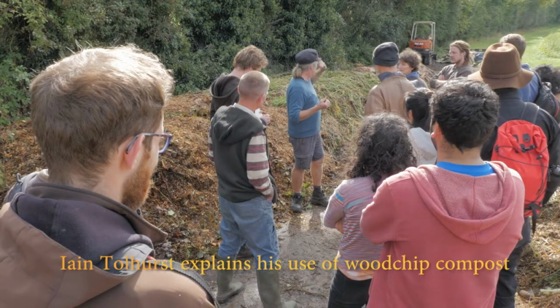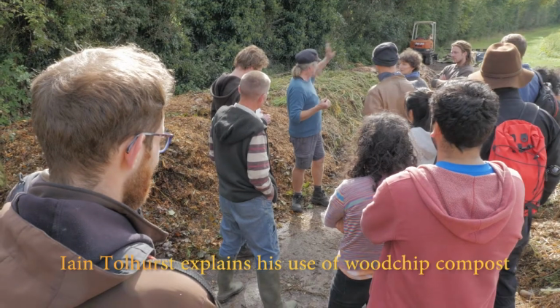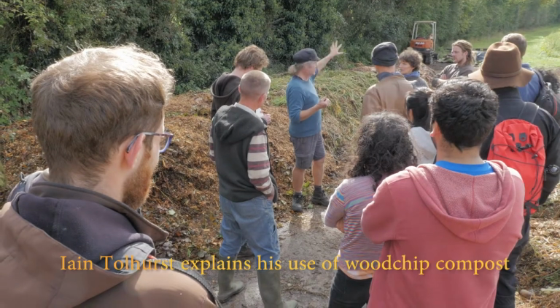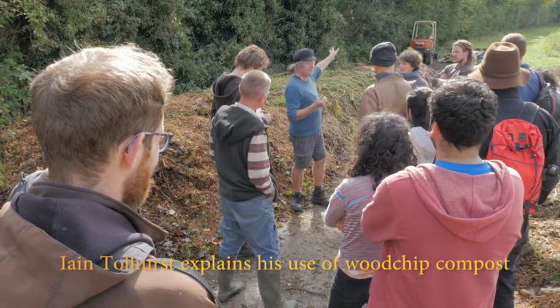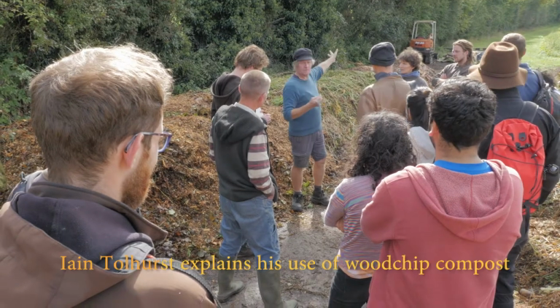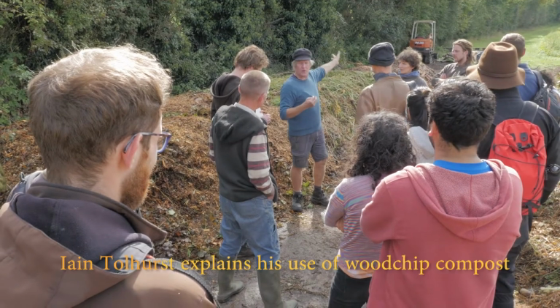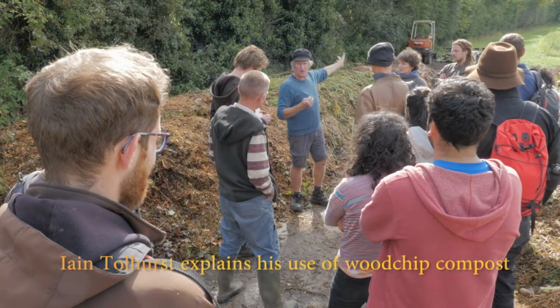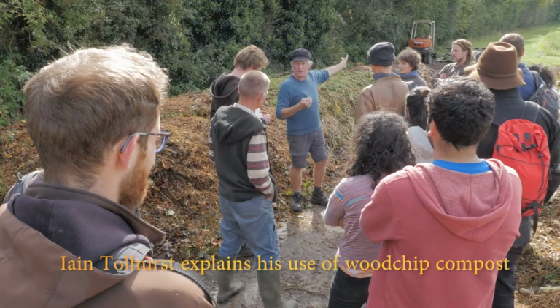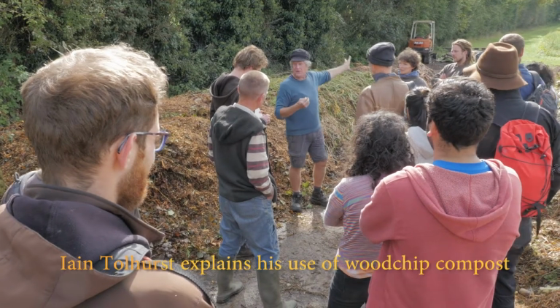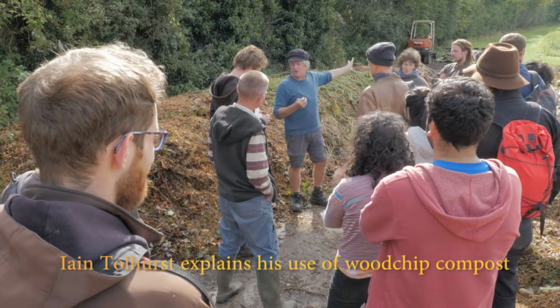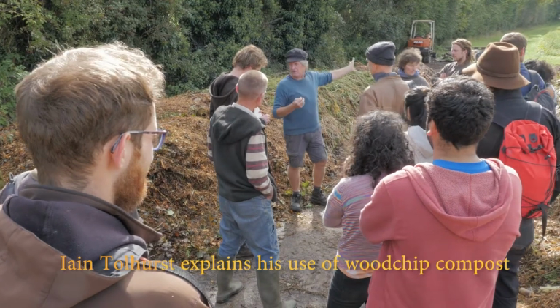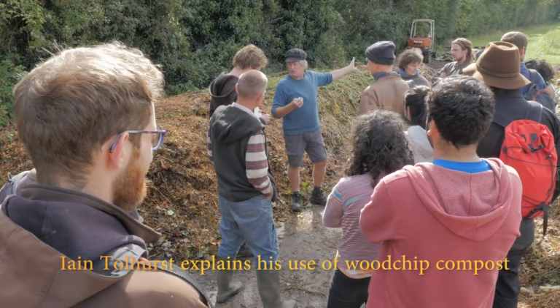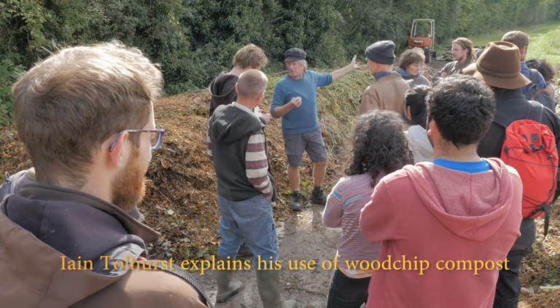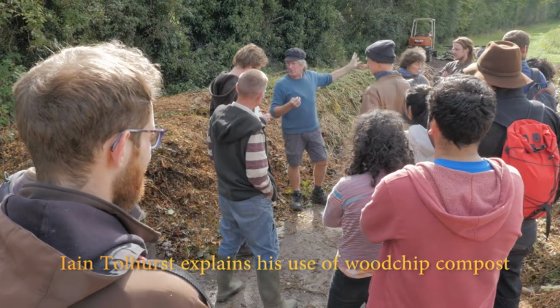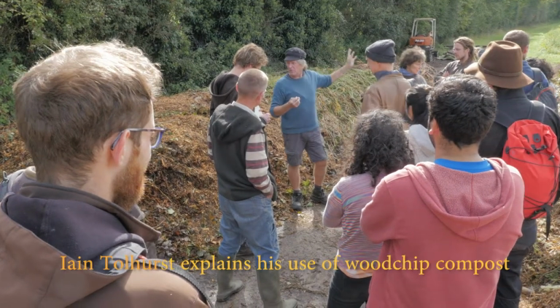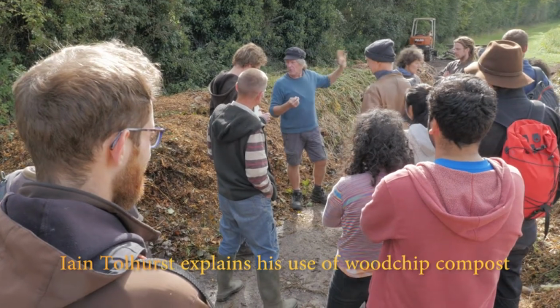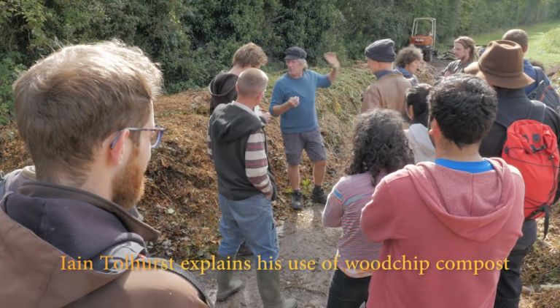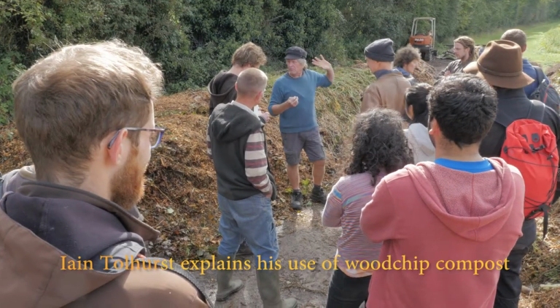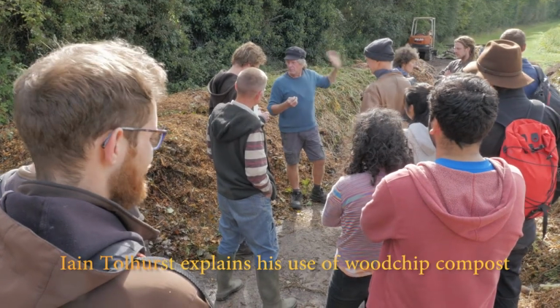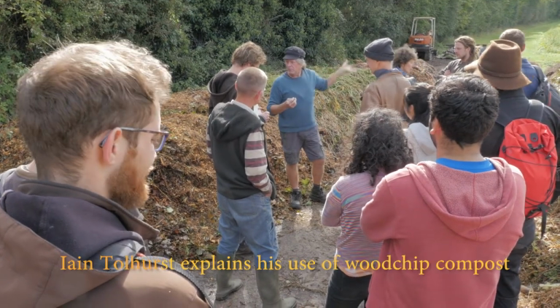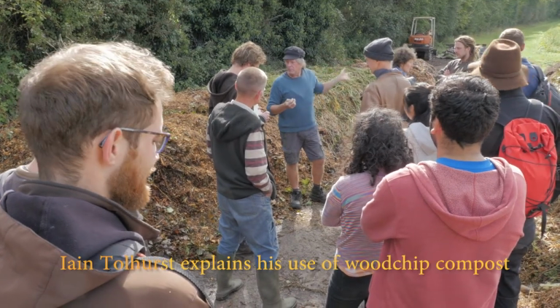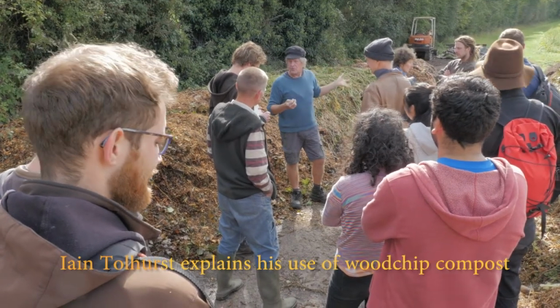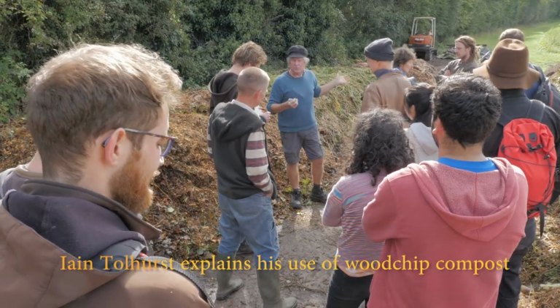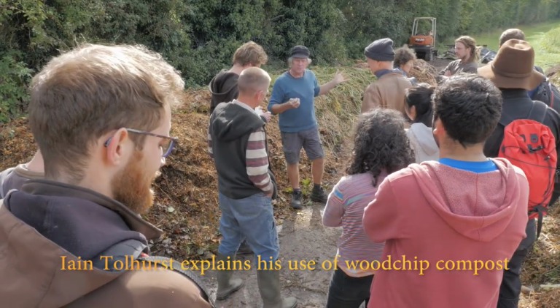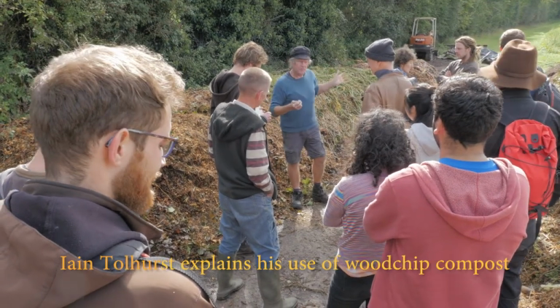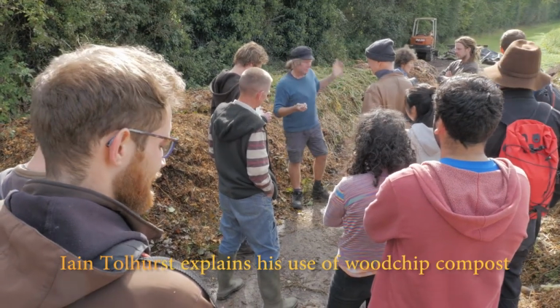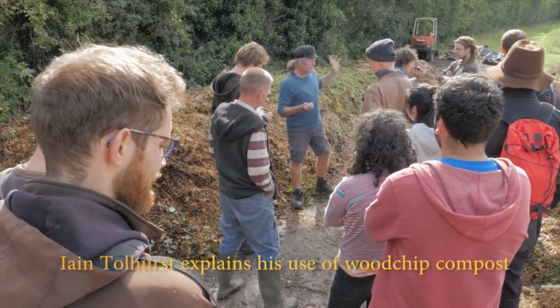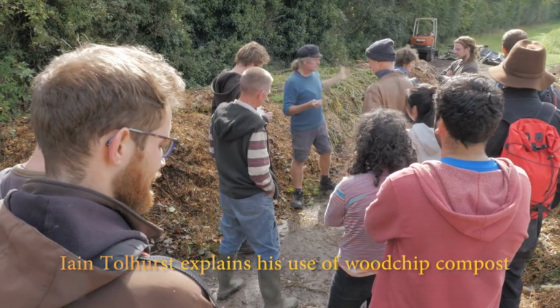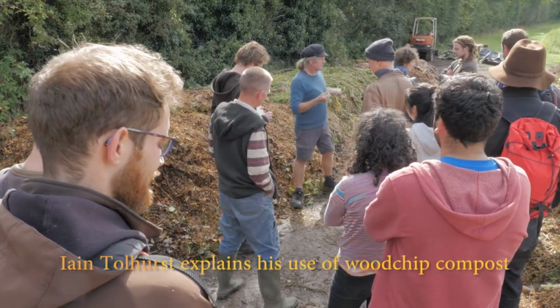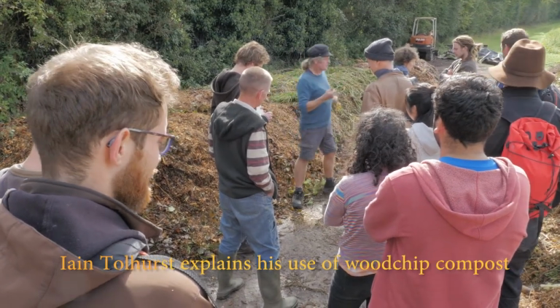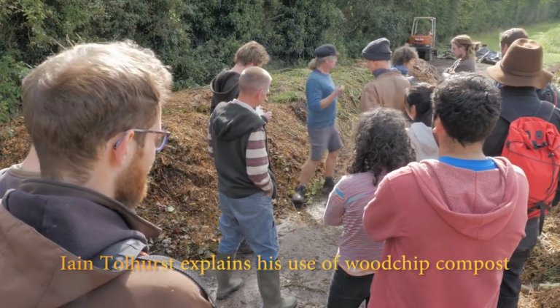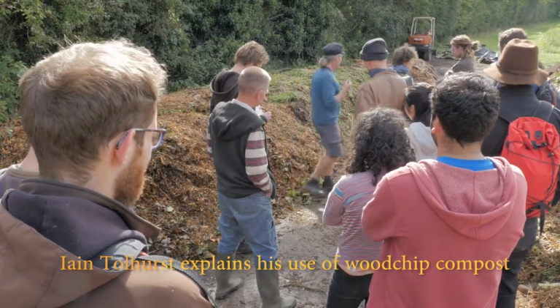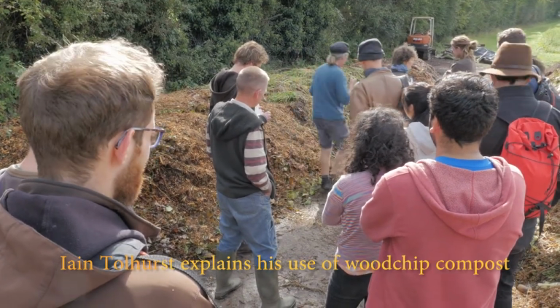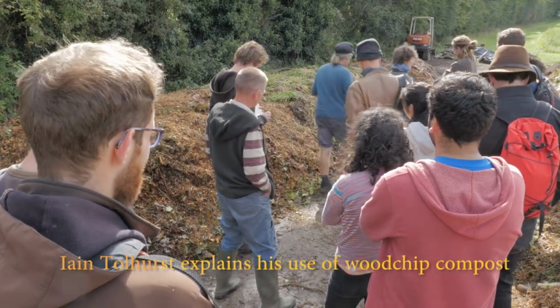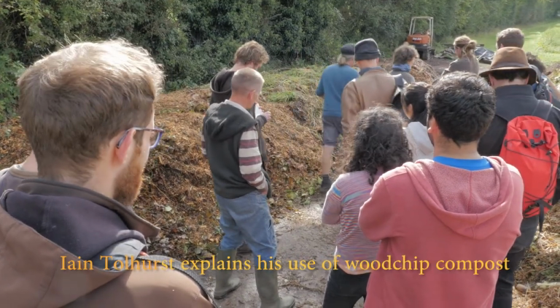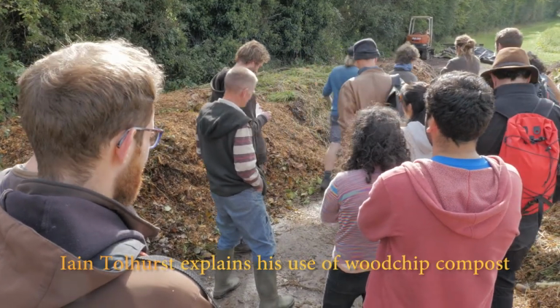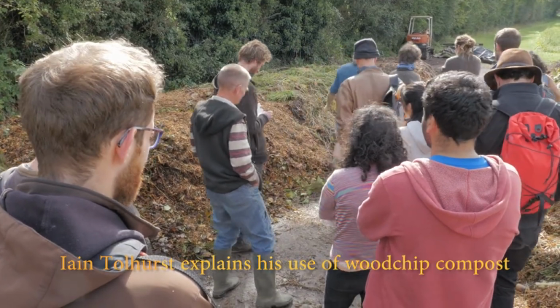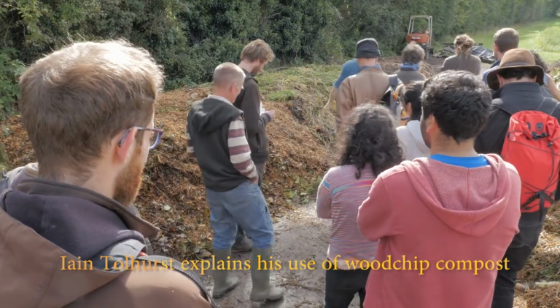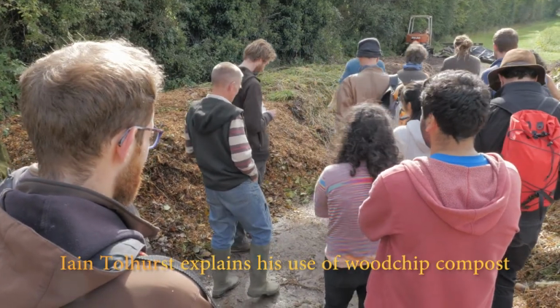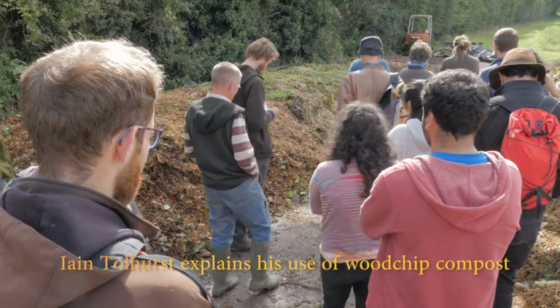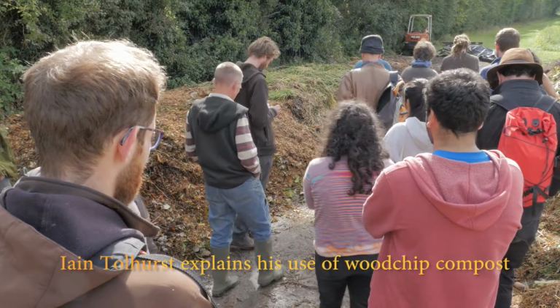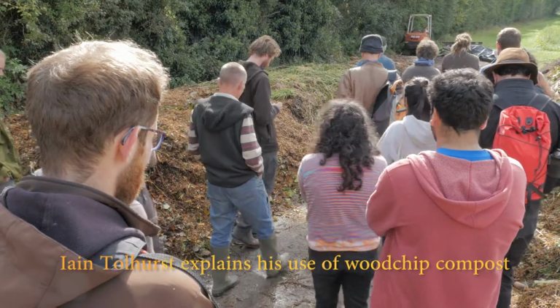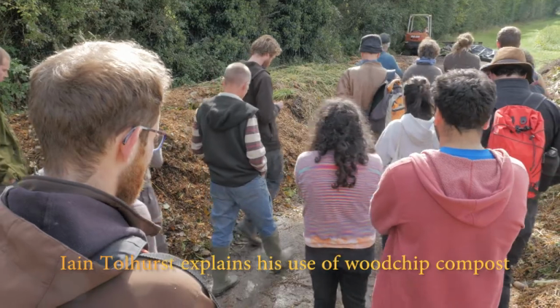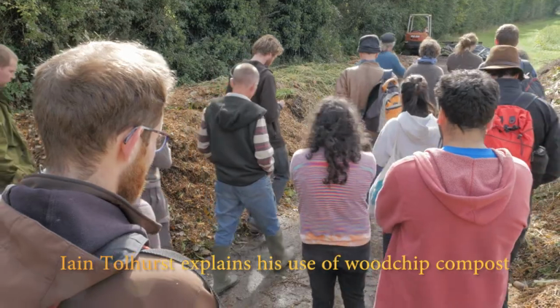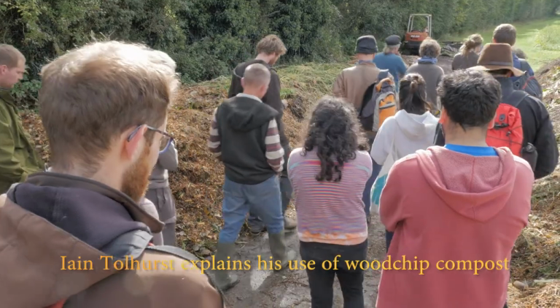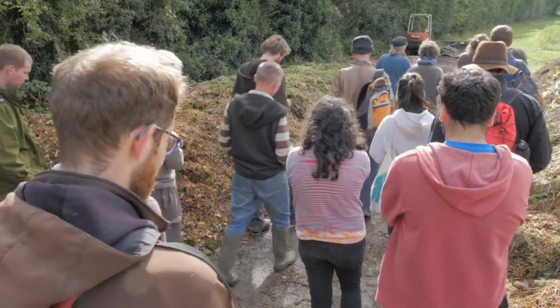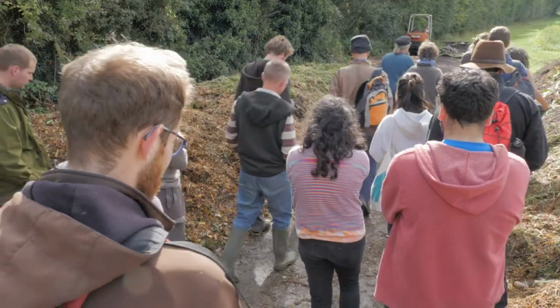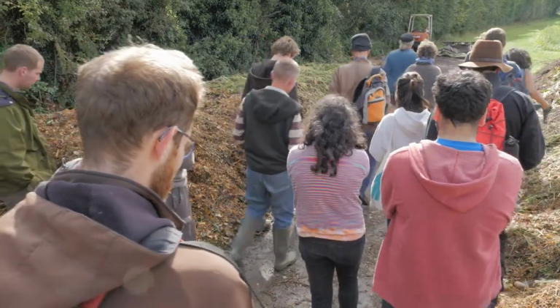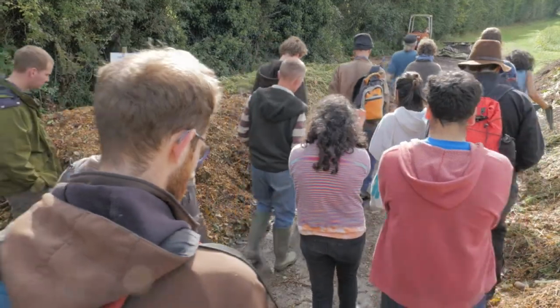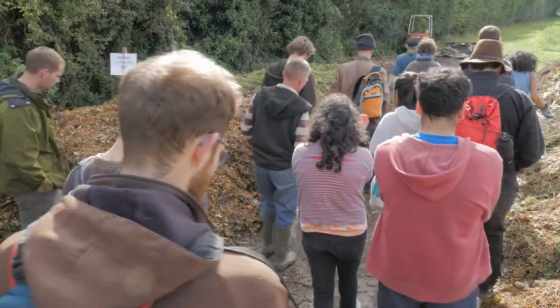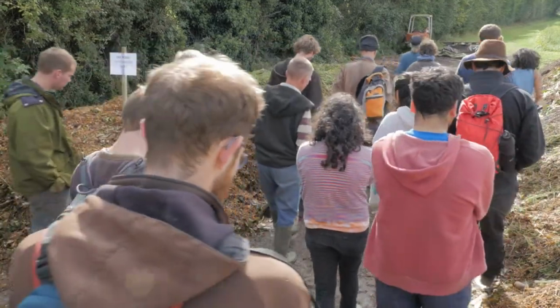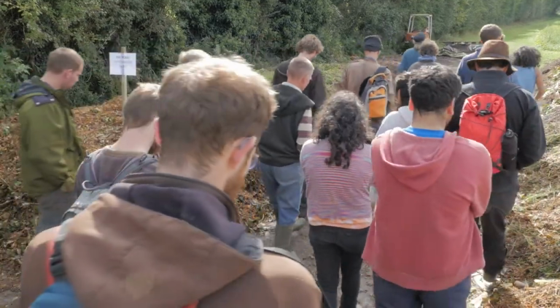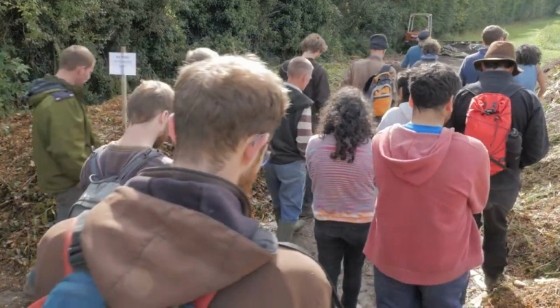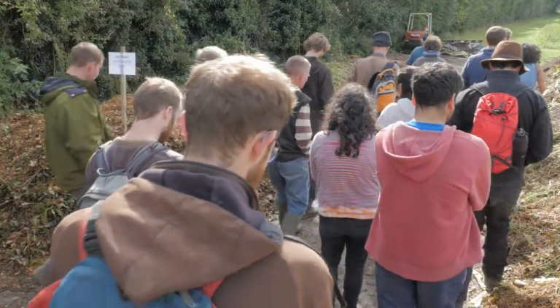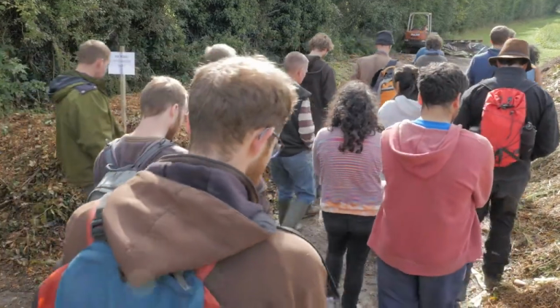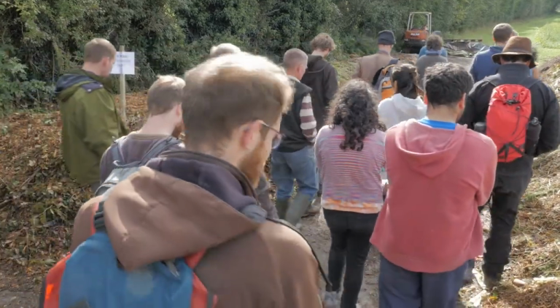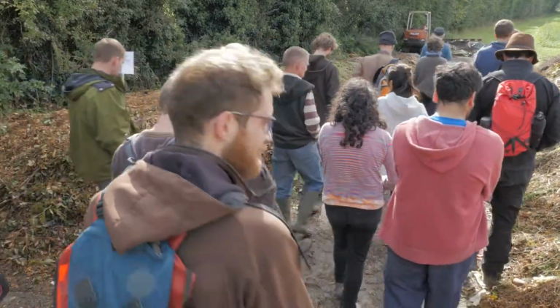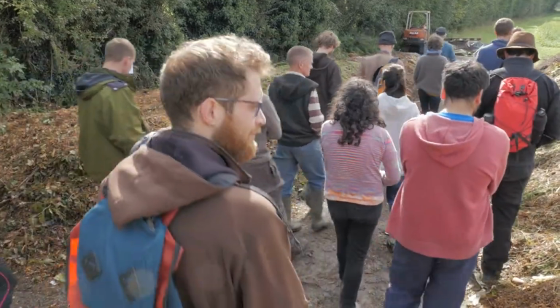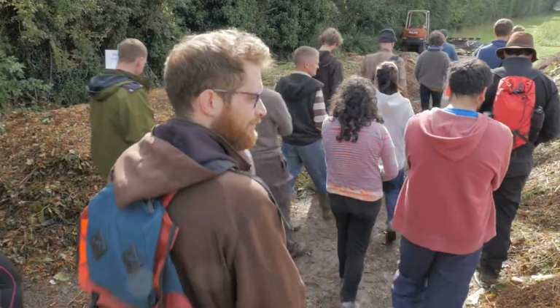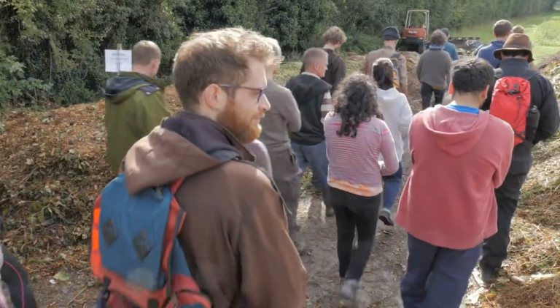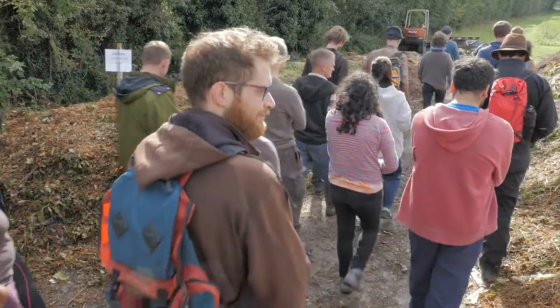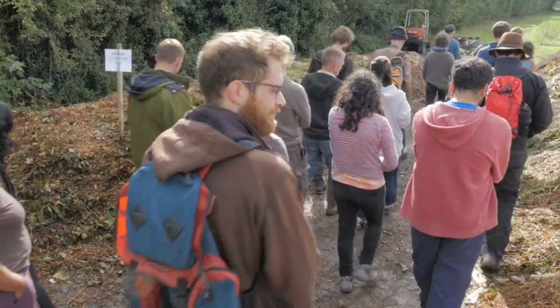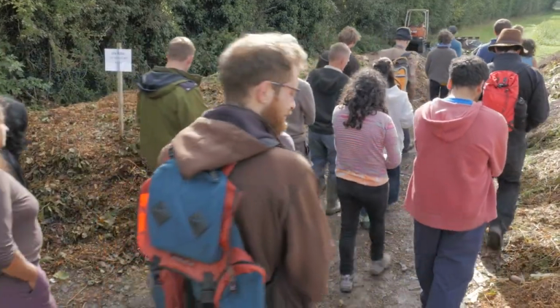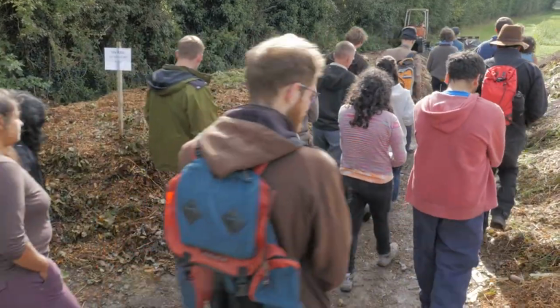Our first stop was to see and learn about Tolly's use of homemade wood chip compost, a critical element in his management of soil fertility.